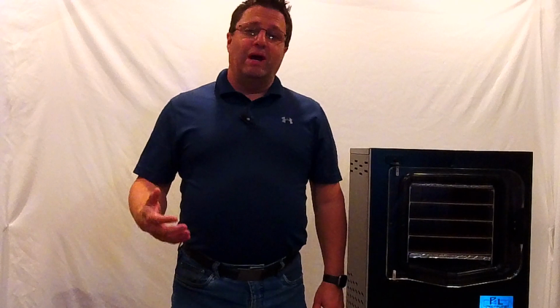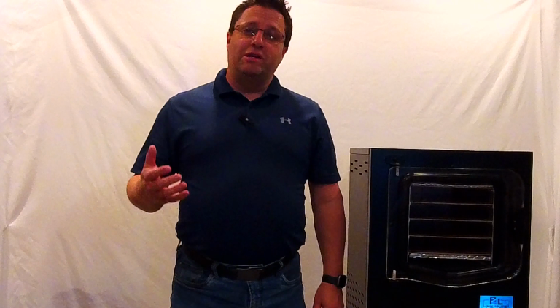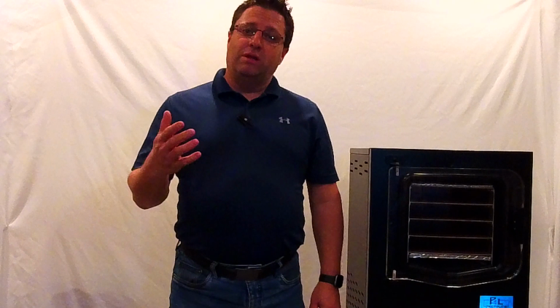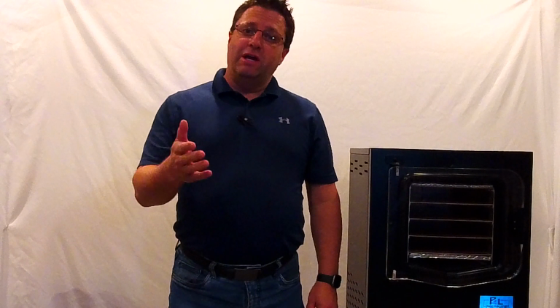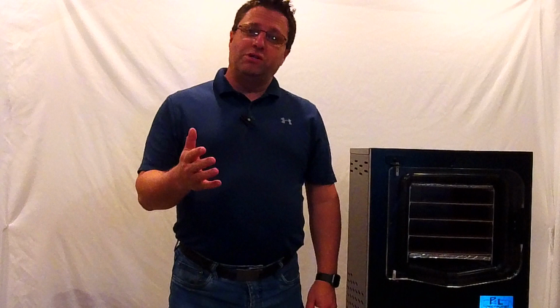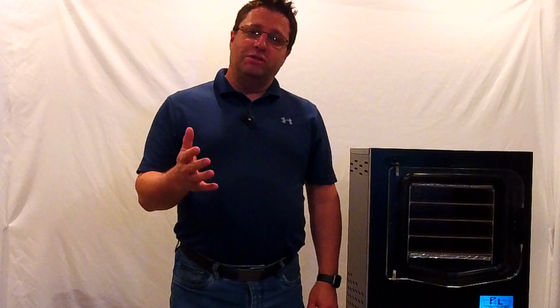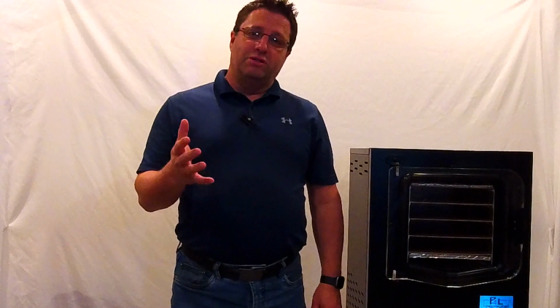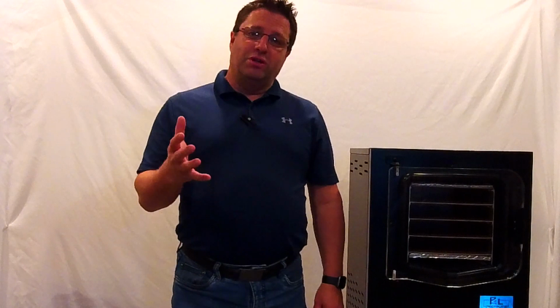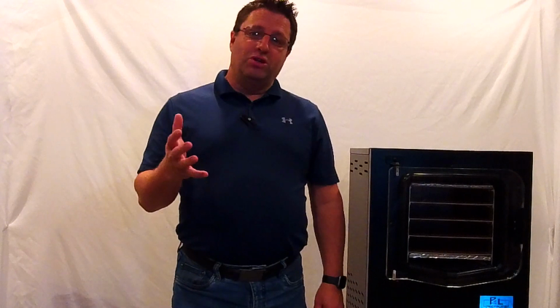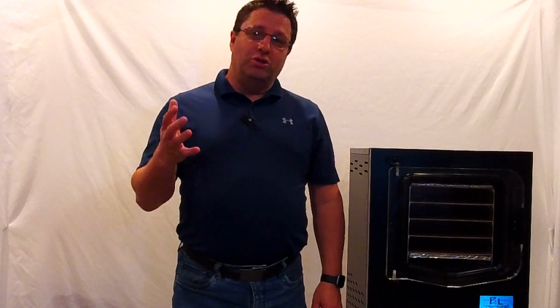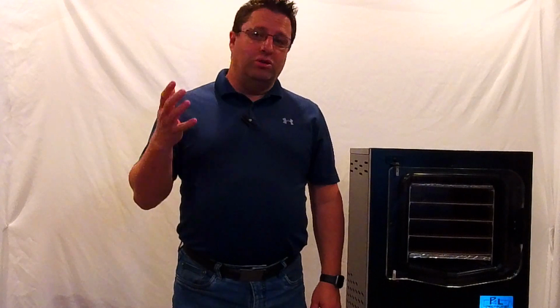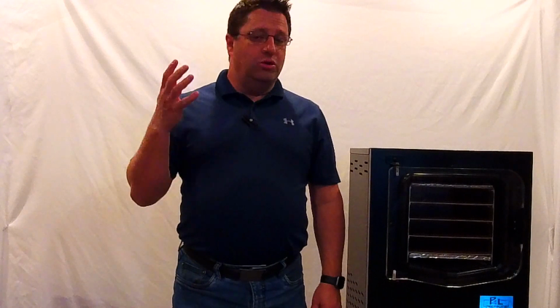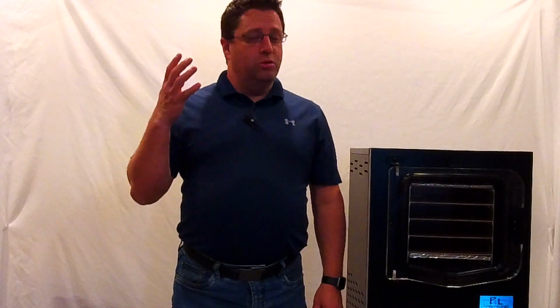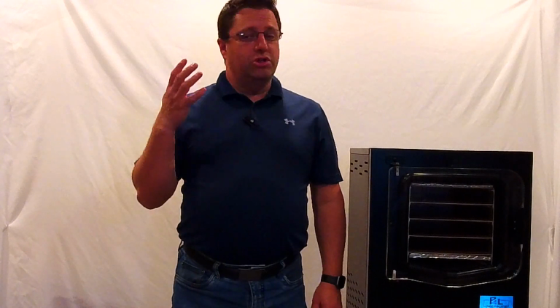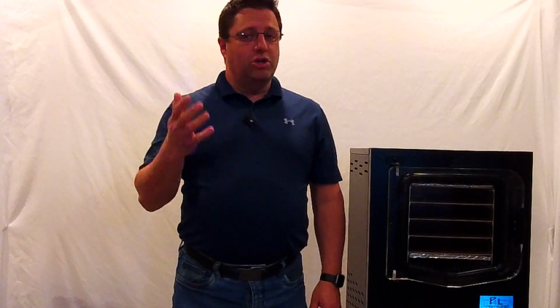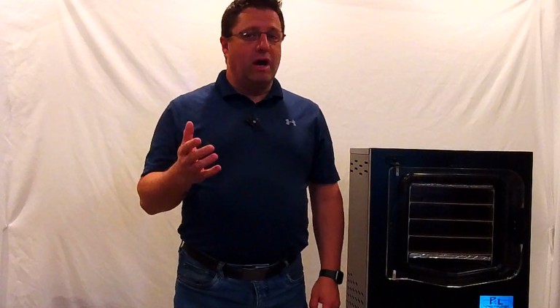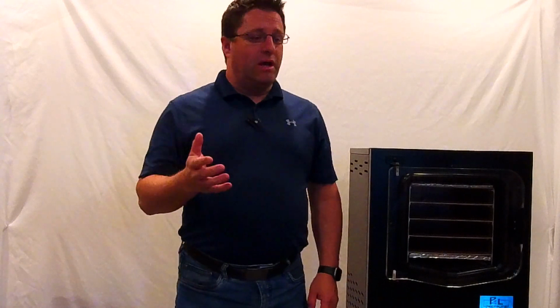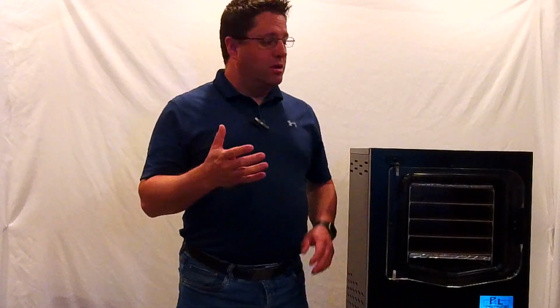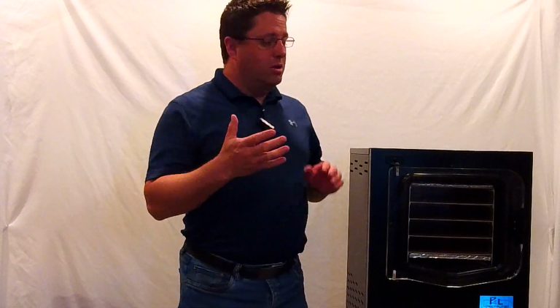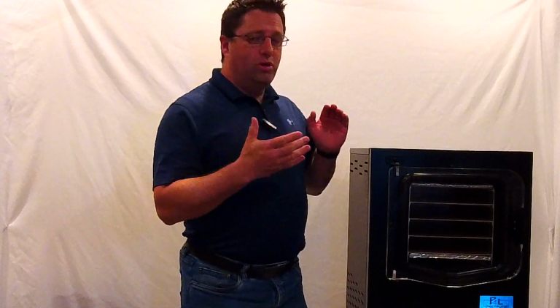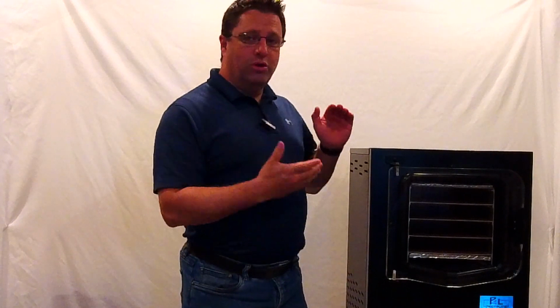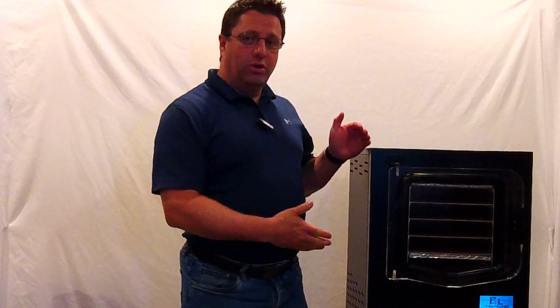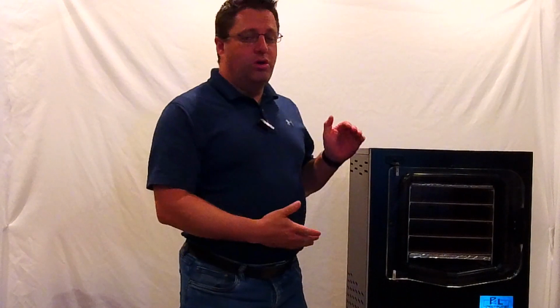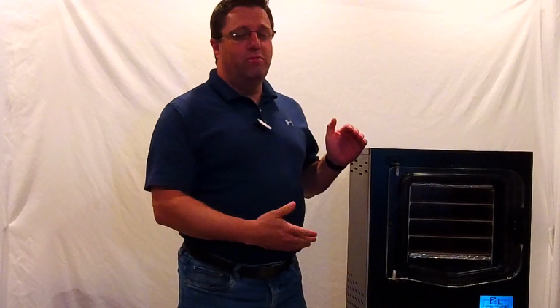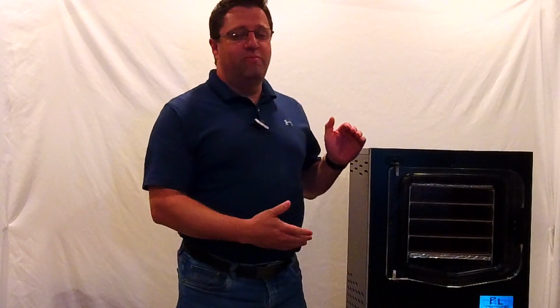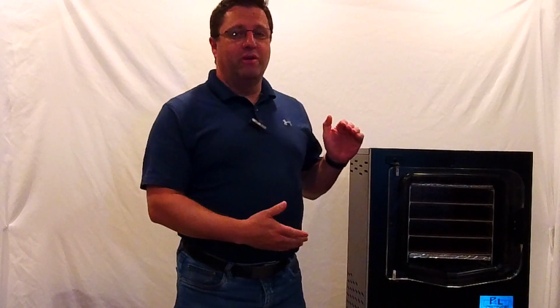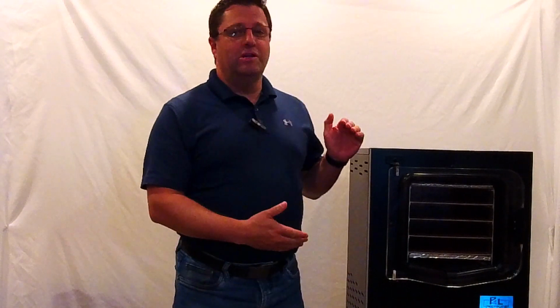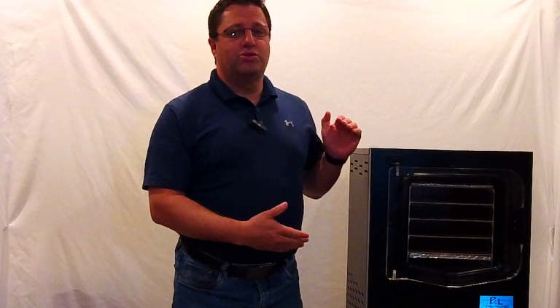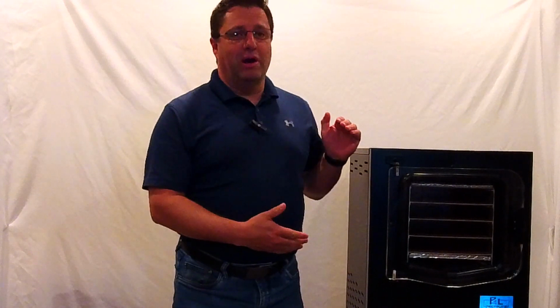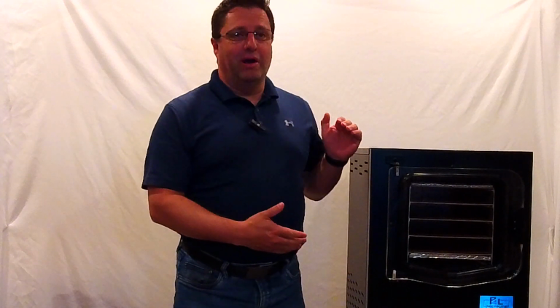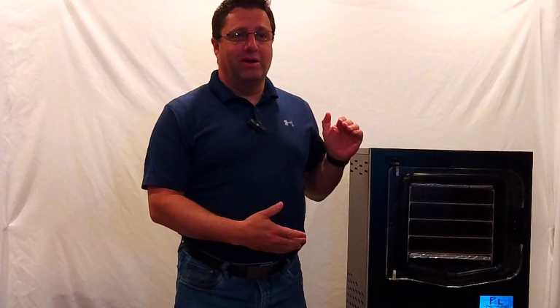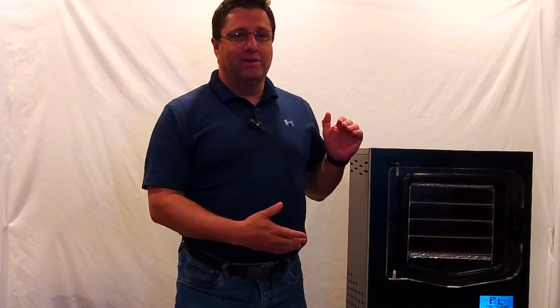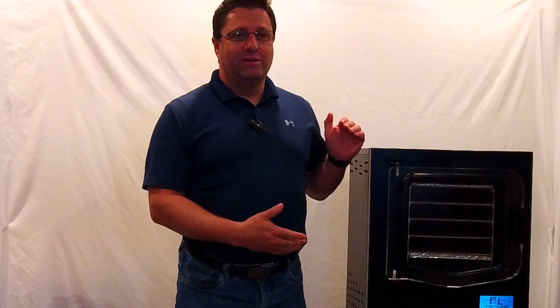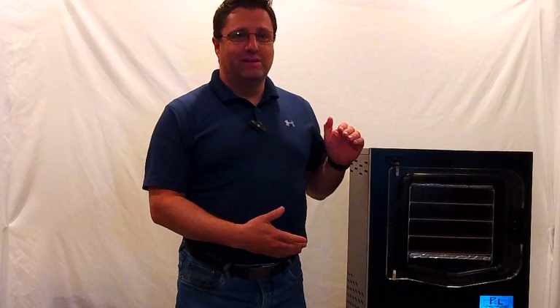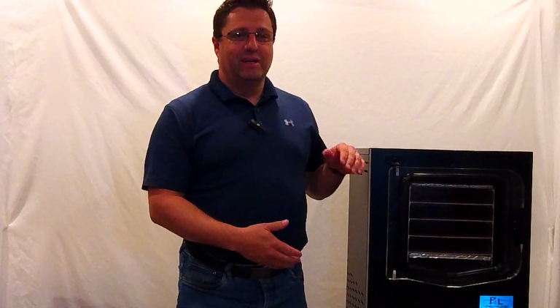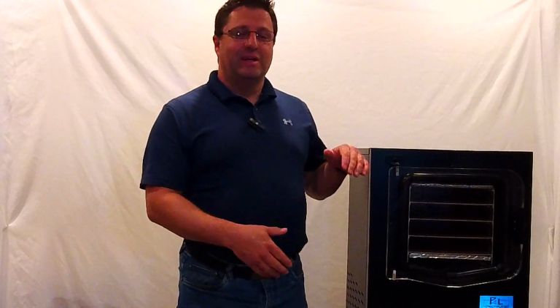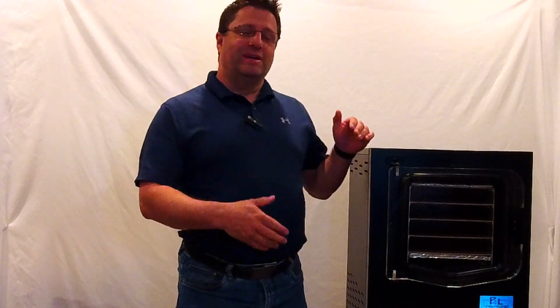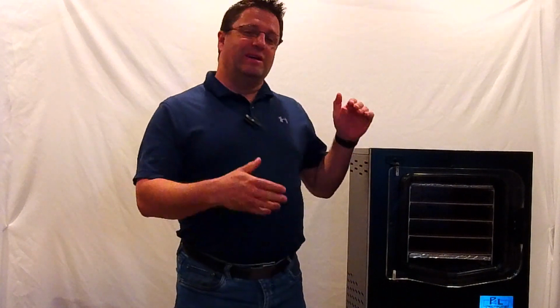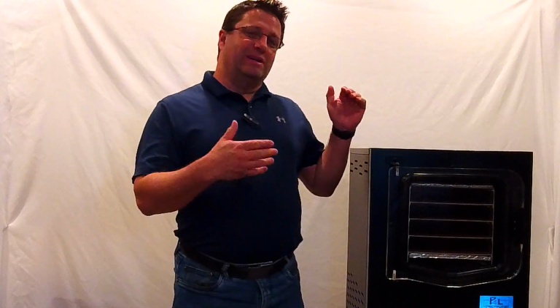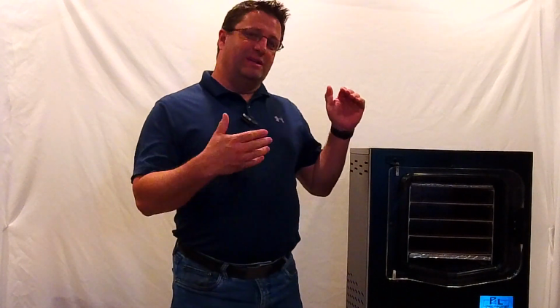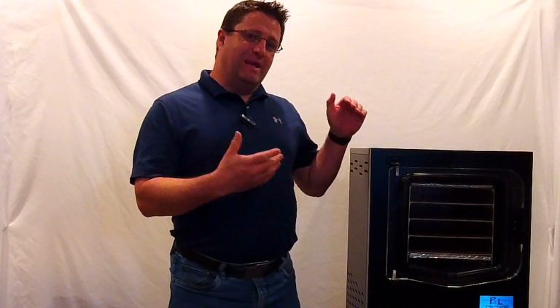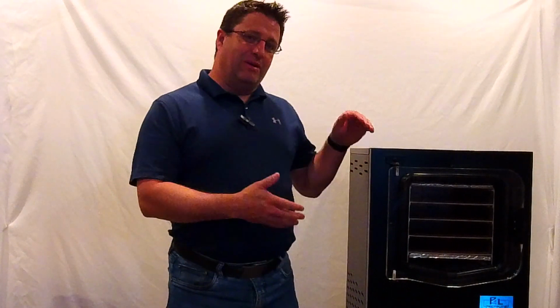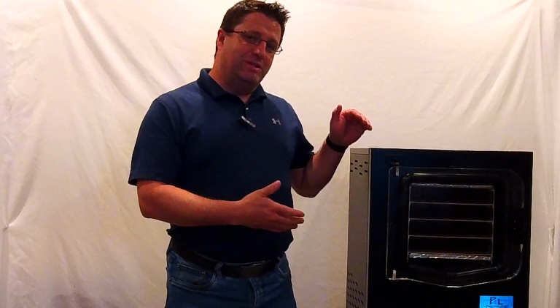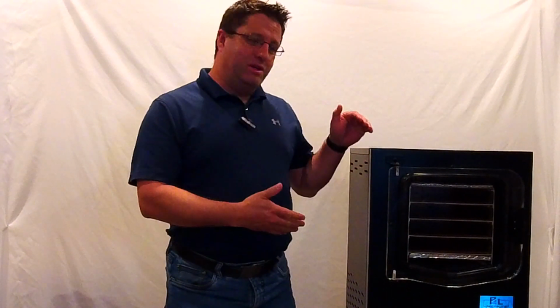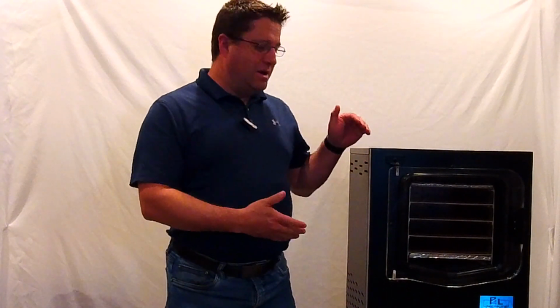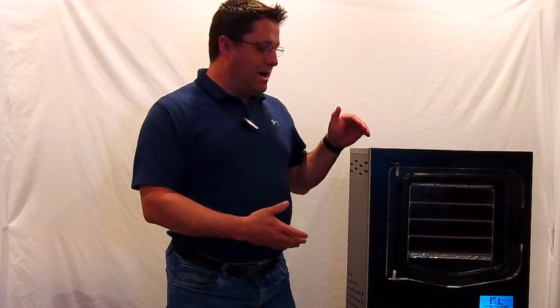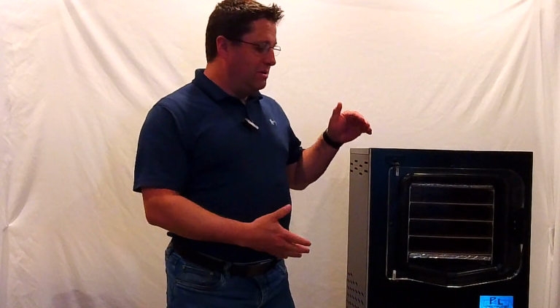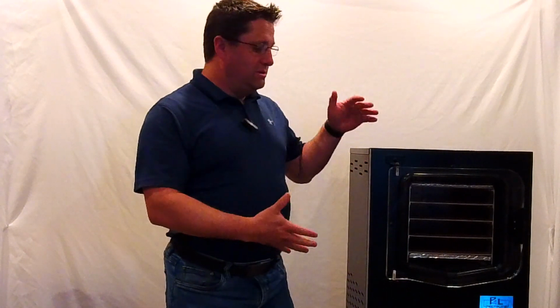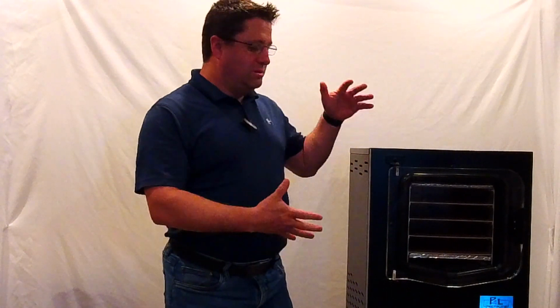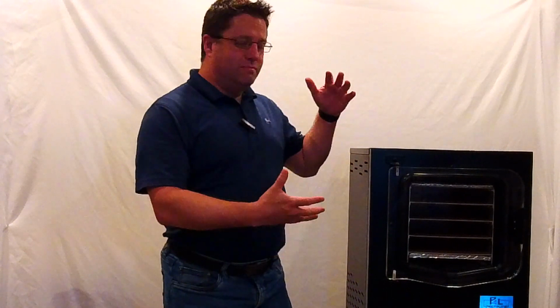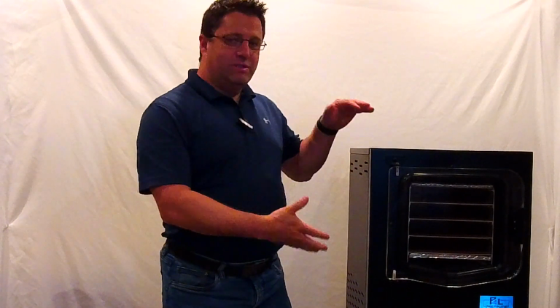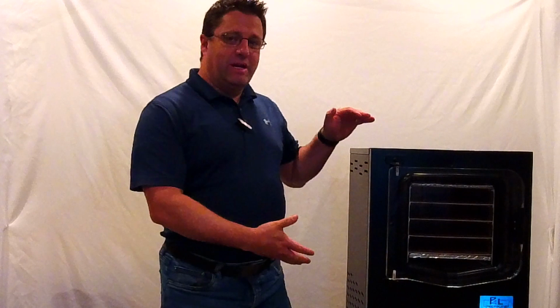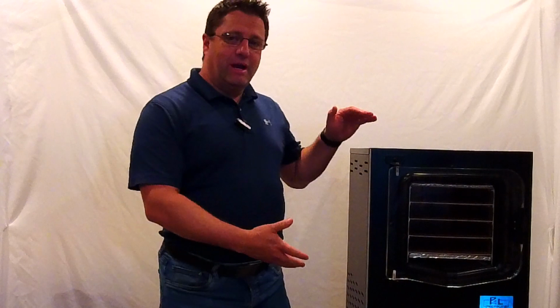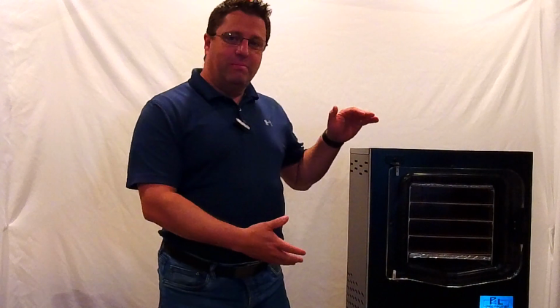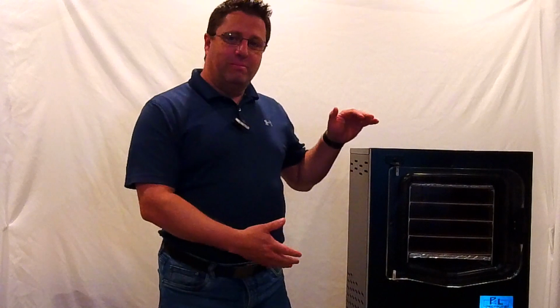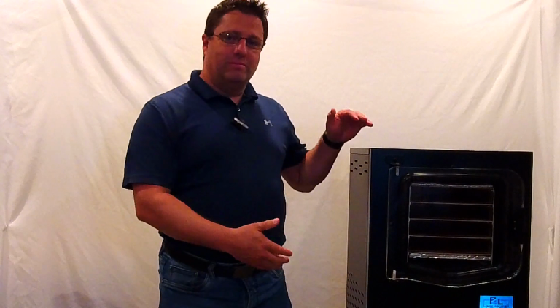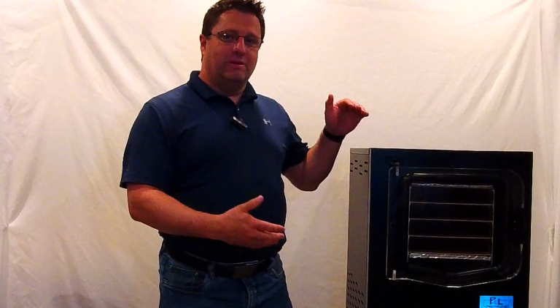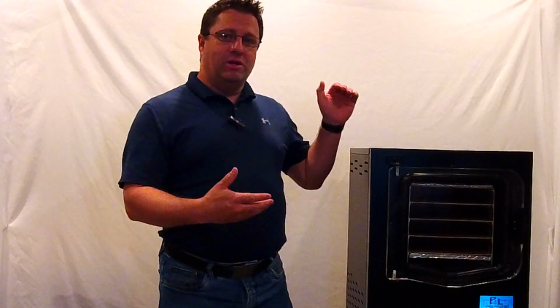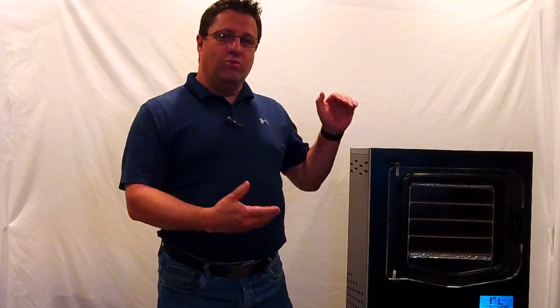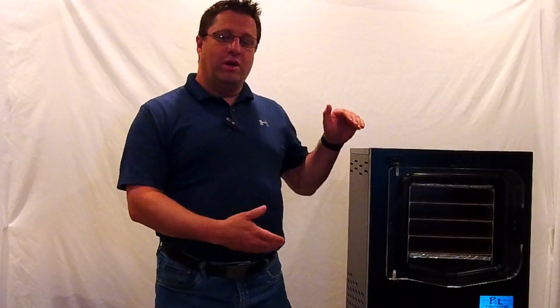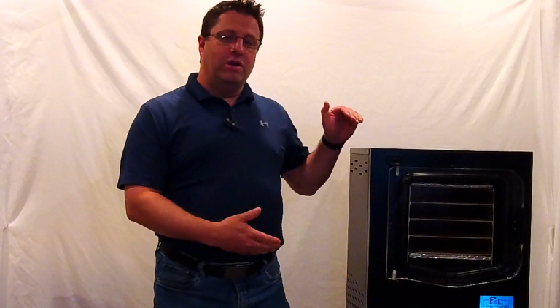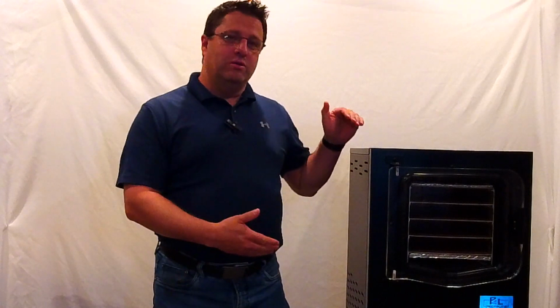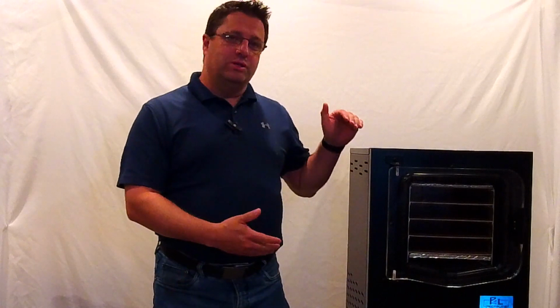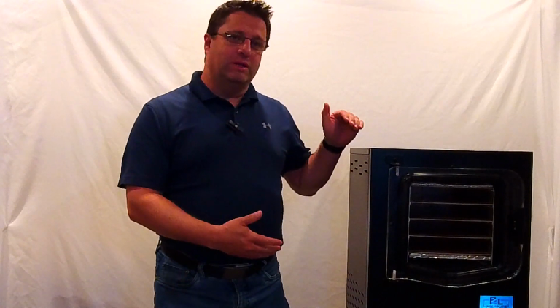Congratulations! You just got your cube freeze dryer. Now it's in your house, set up, and you want to use it.